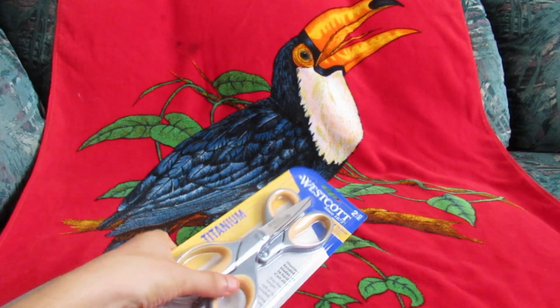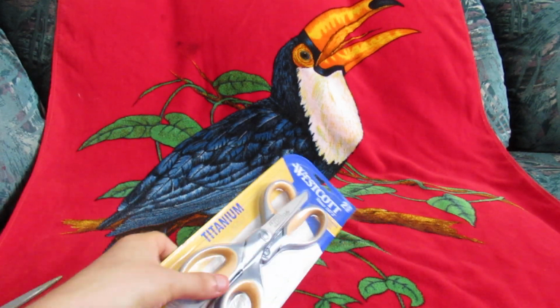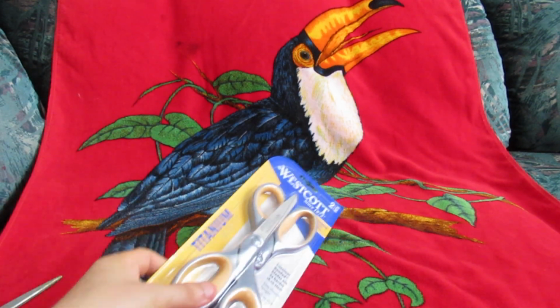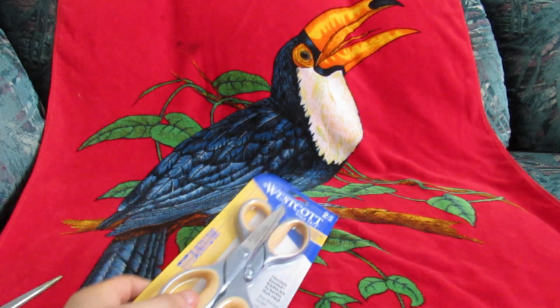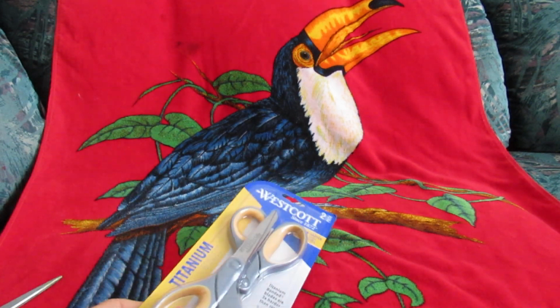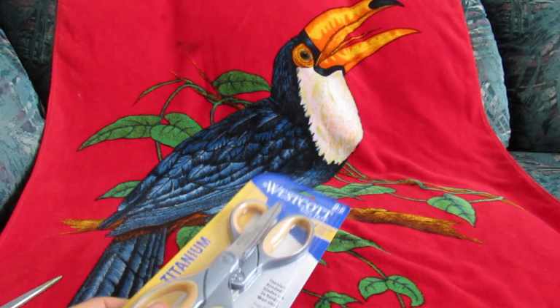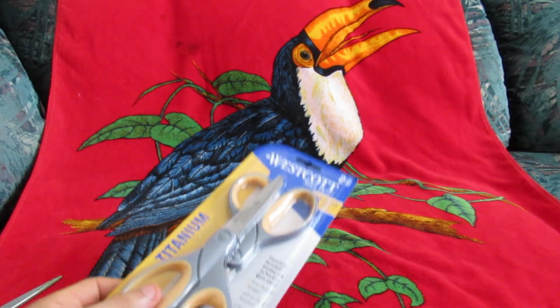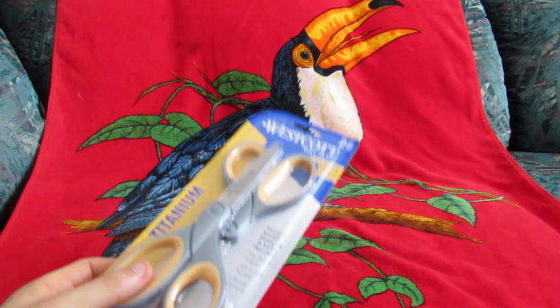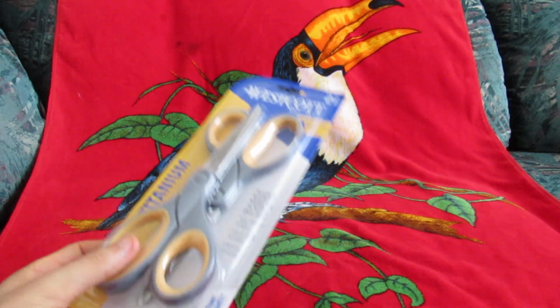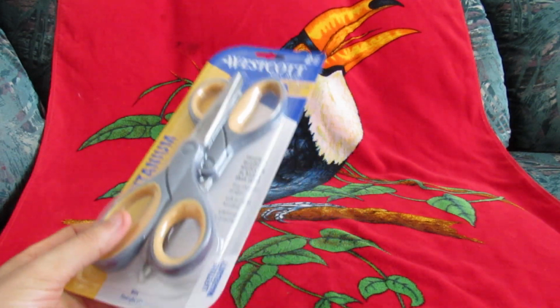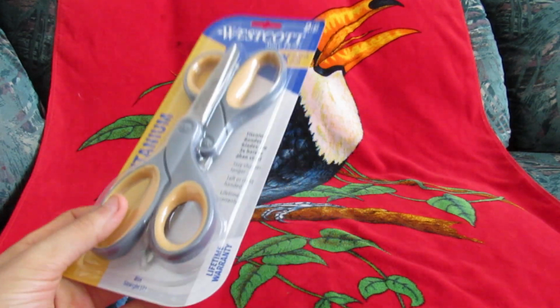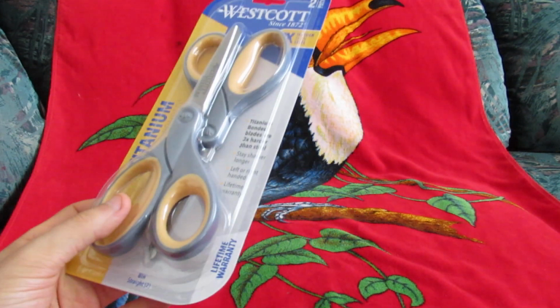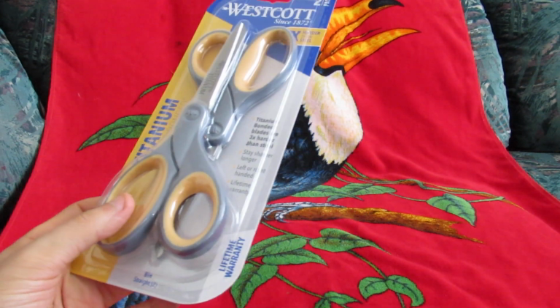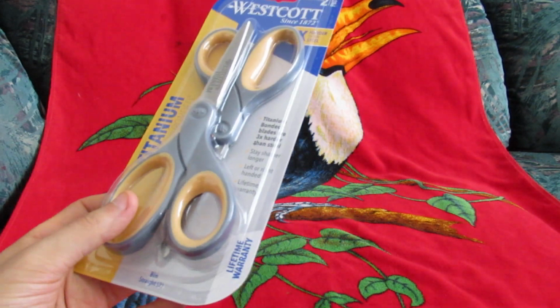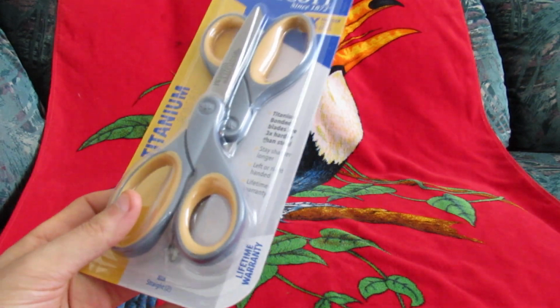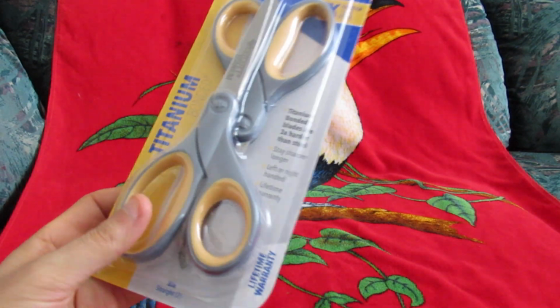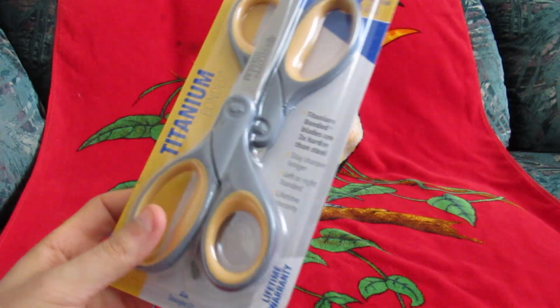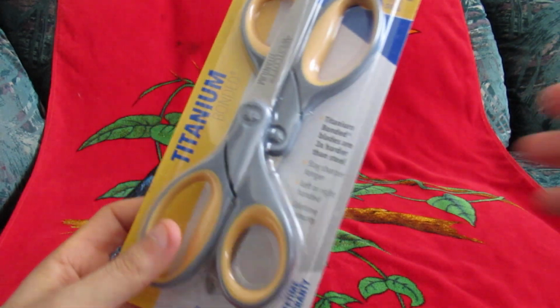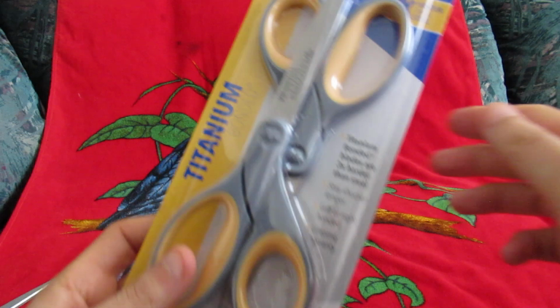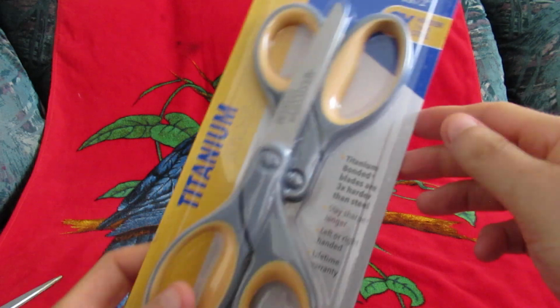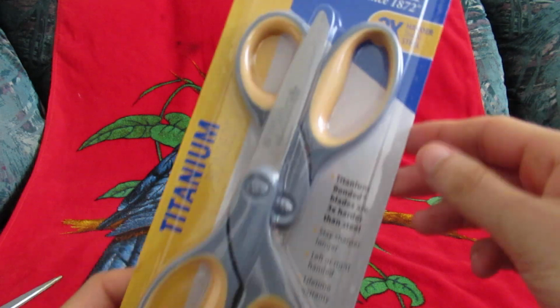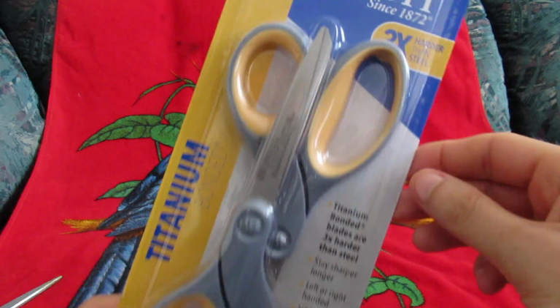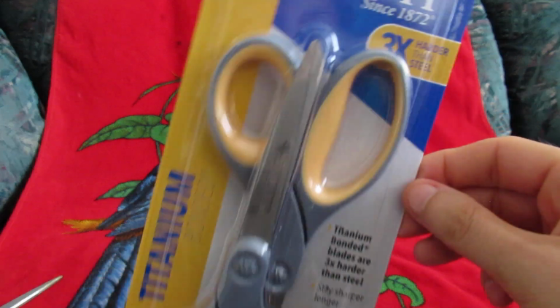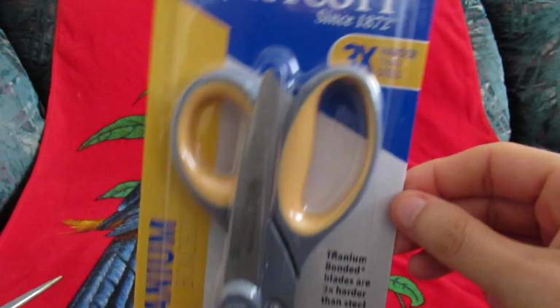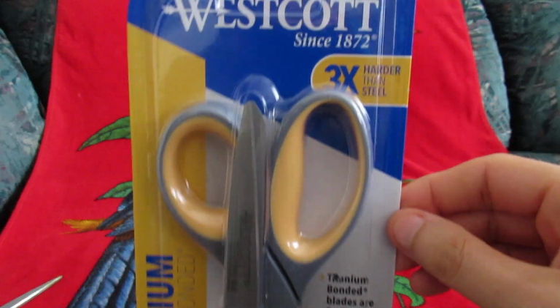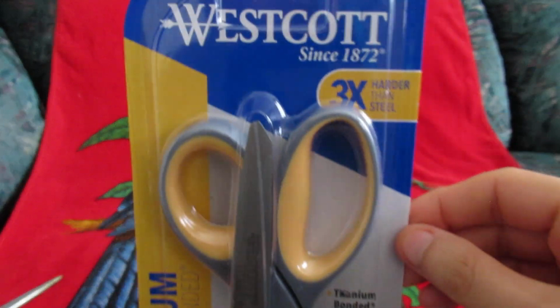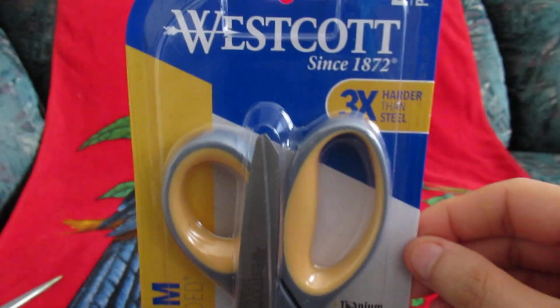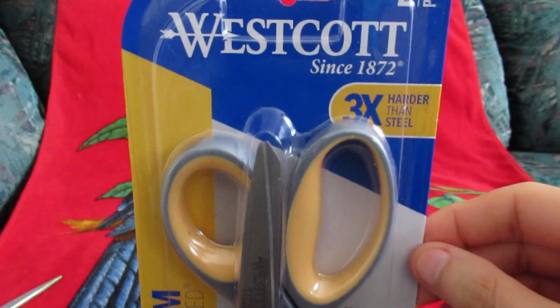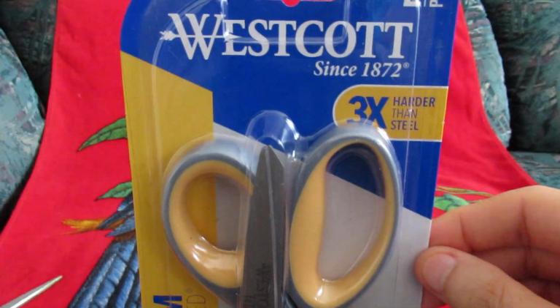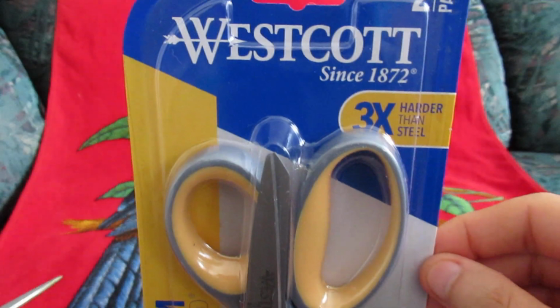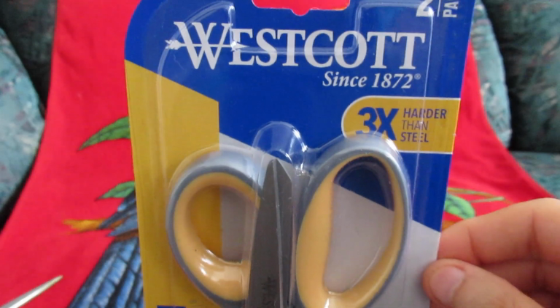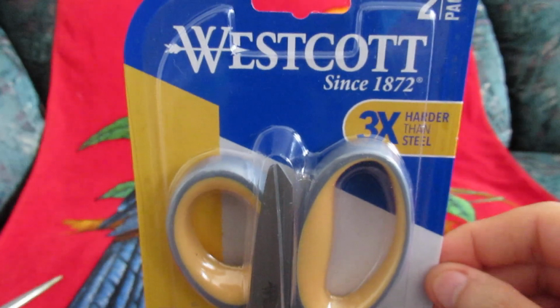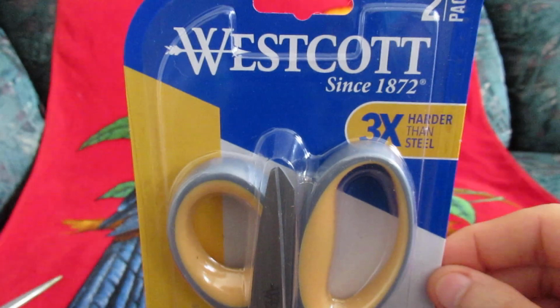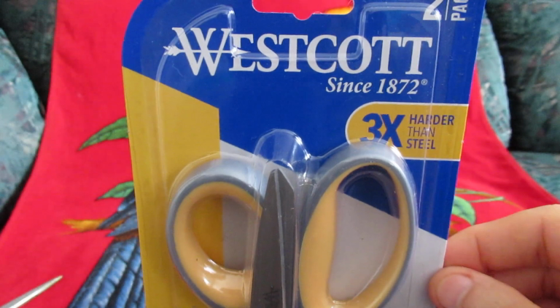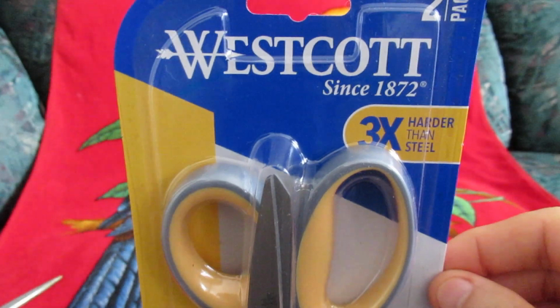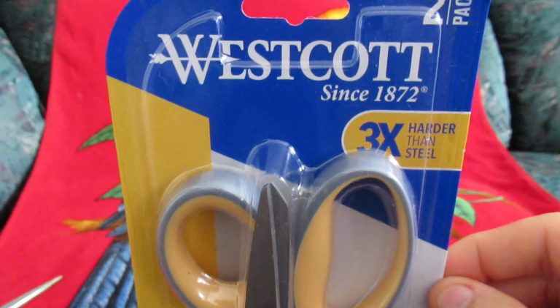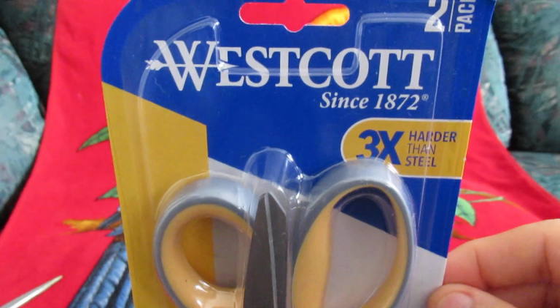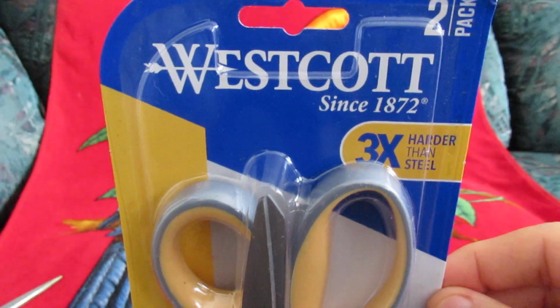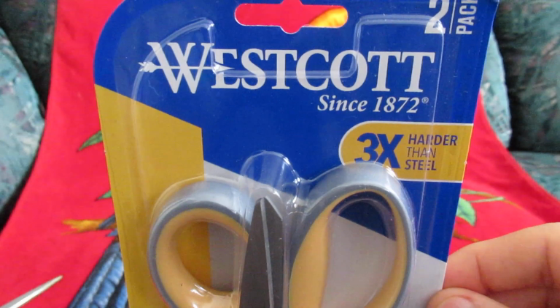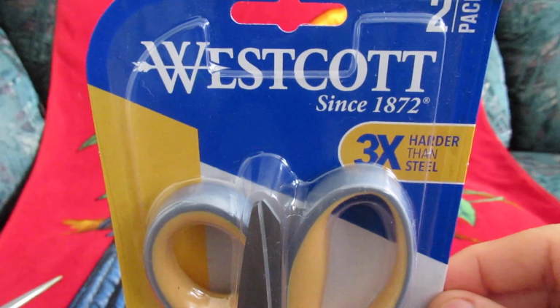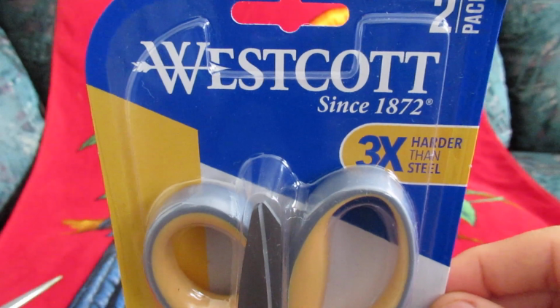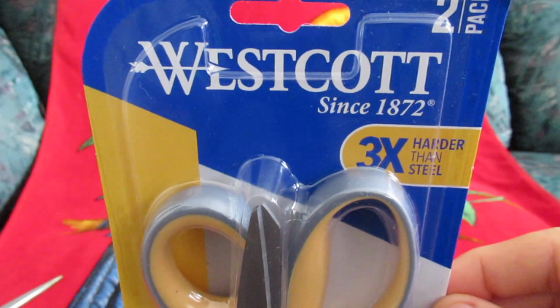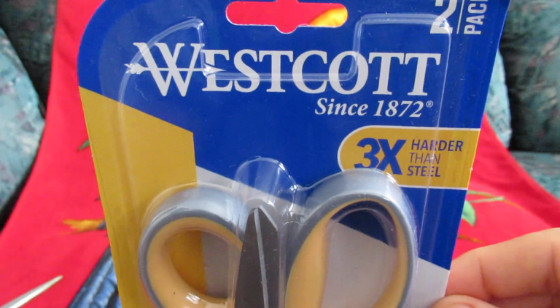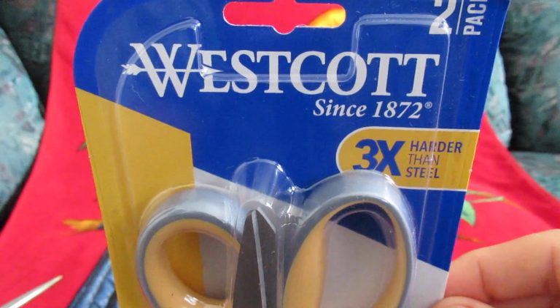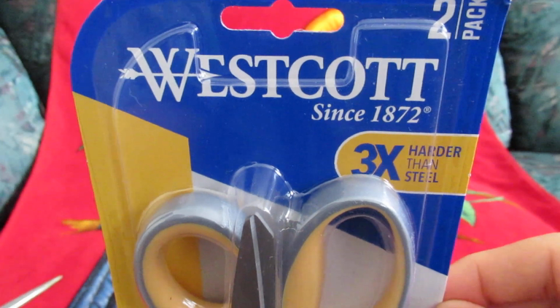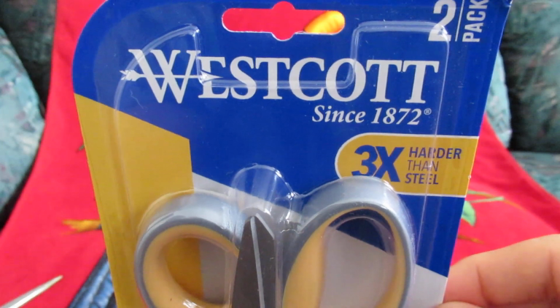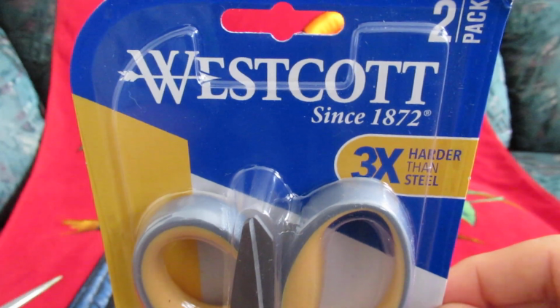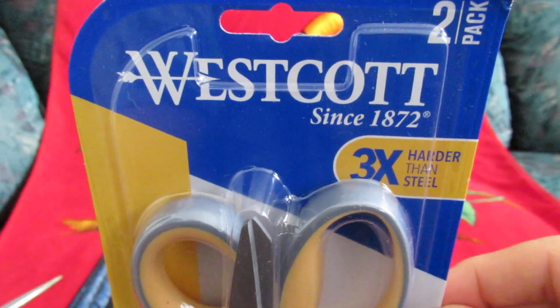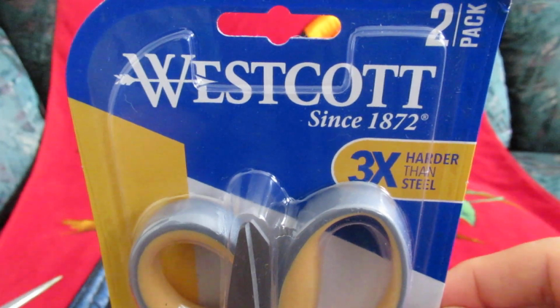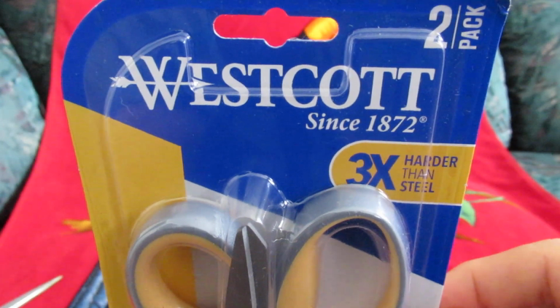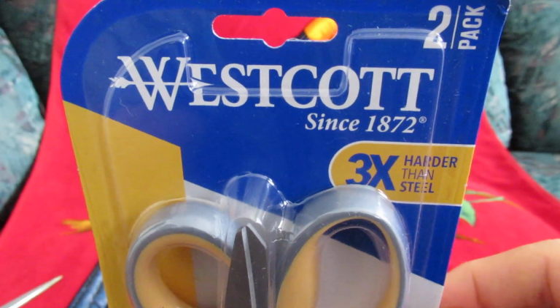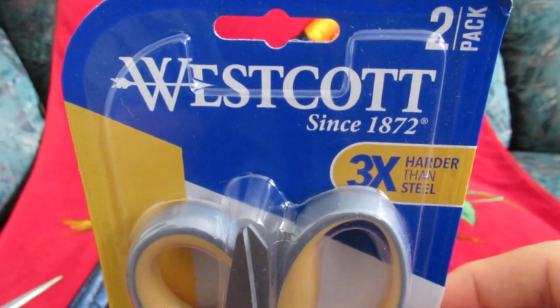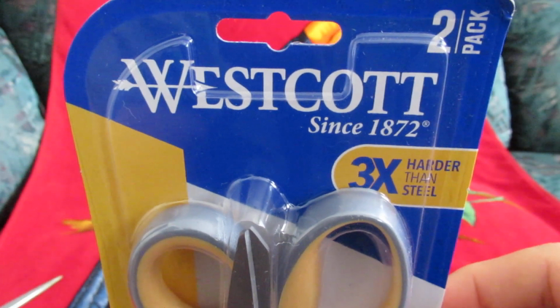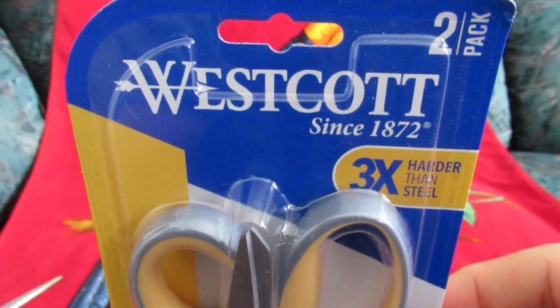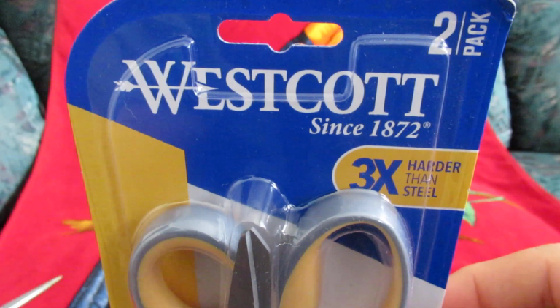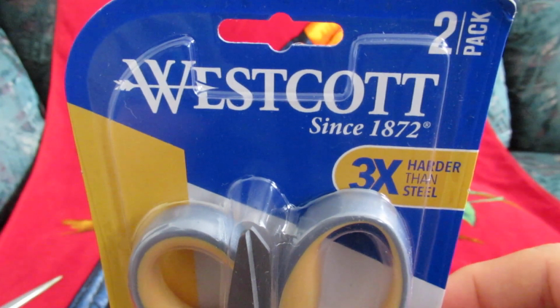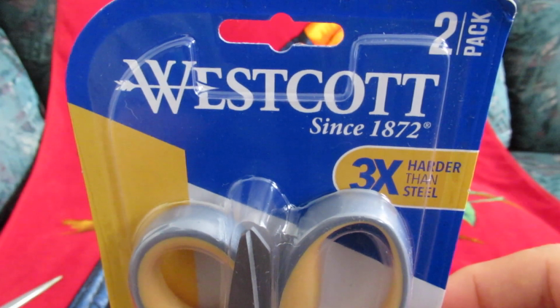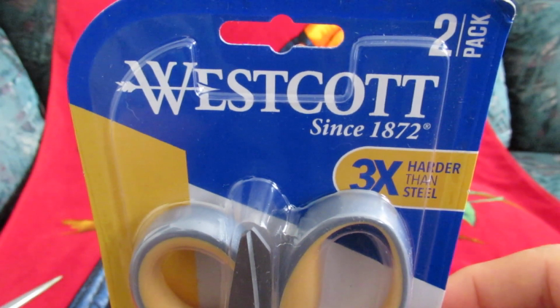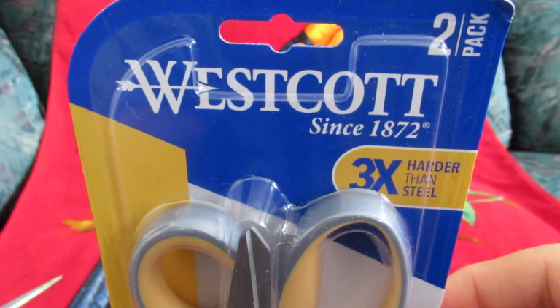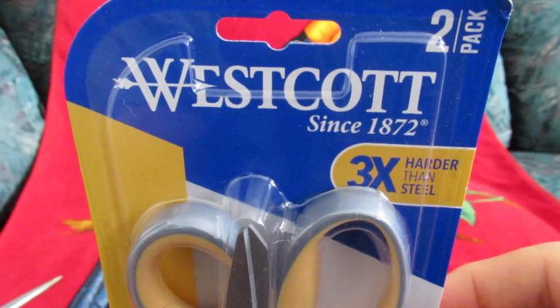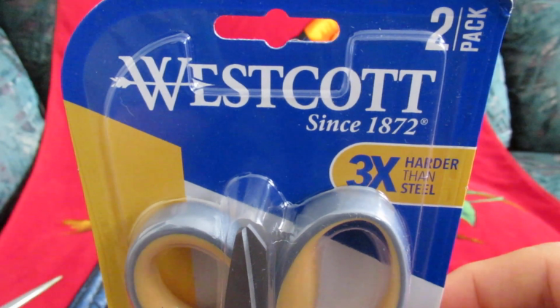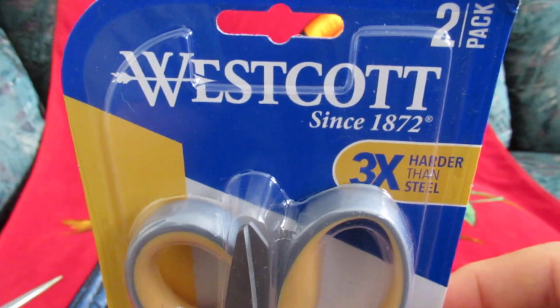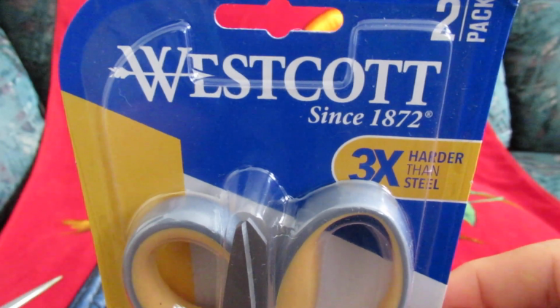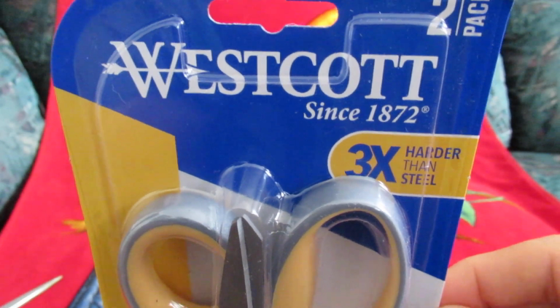Hello. This is going to be an unboxing video of these scissors, not a review, just an unboxing video.